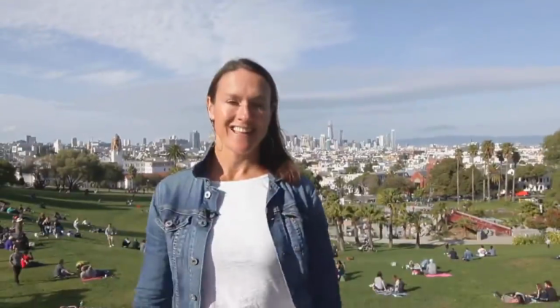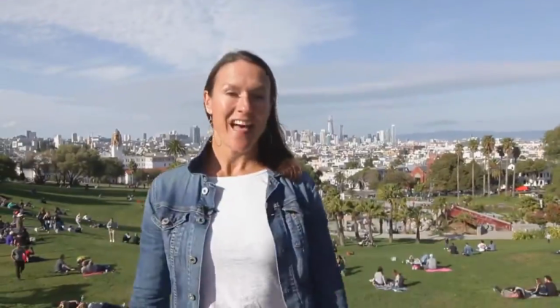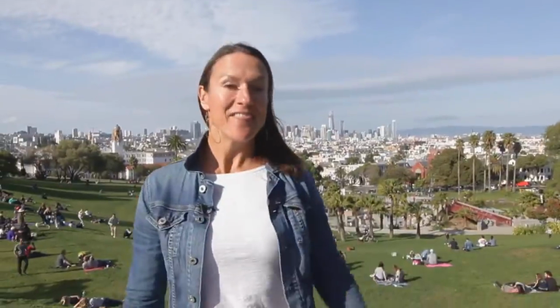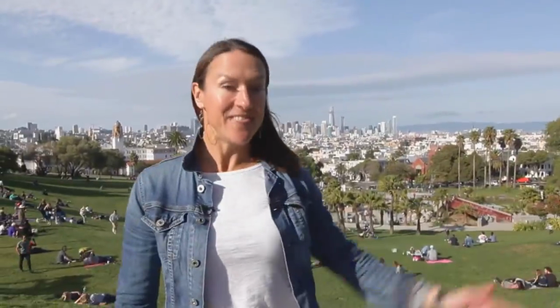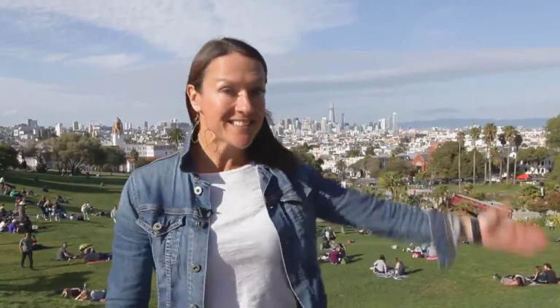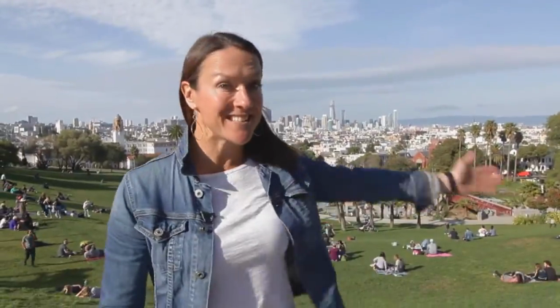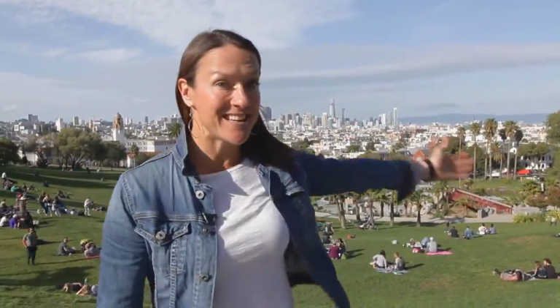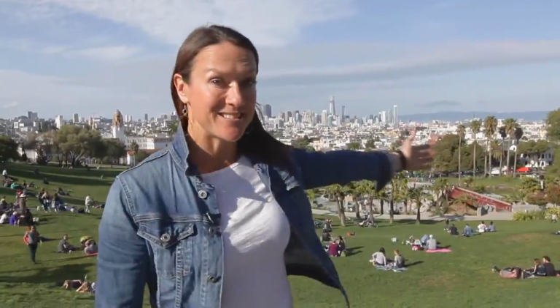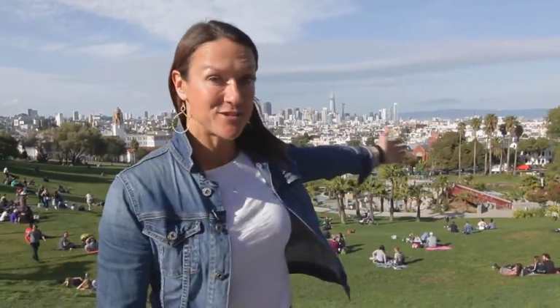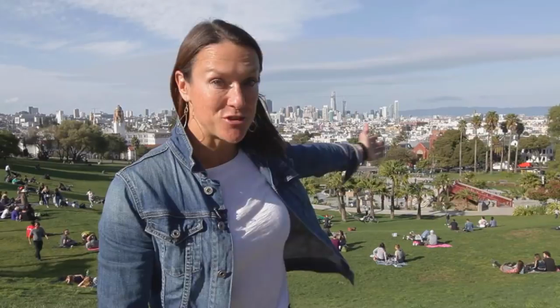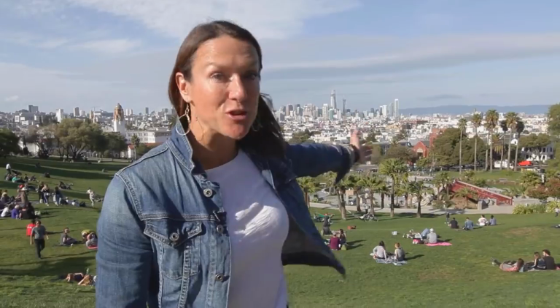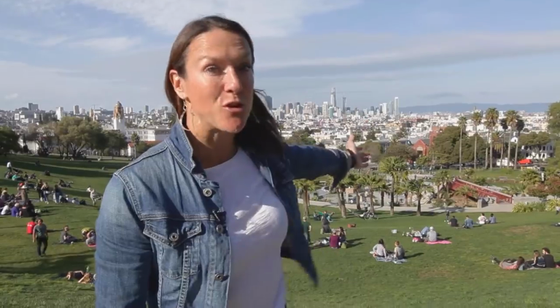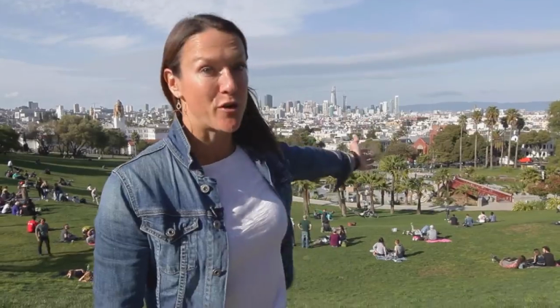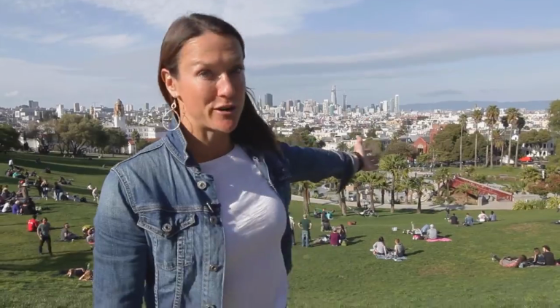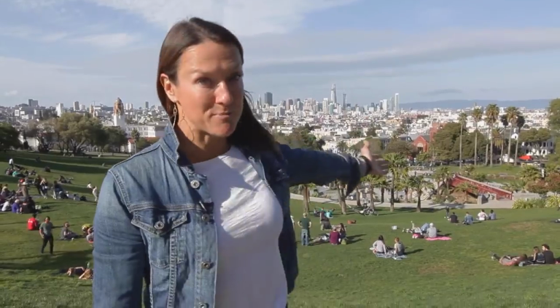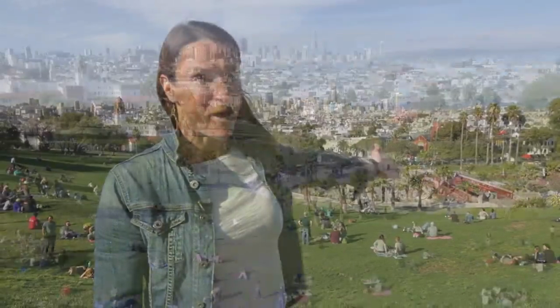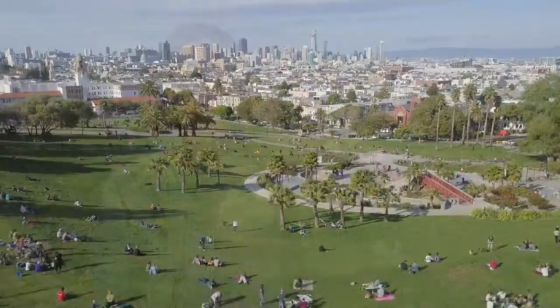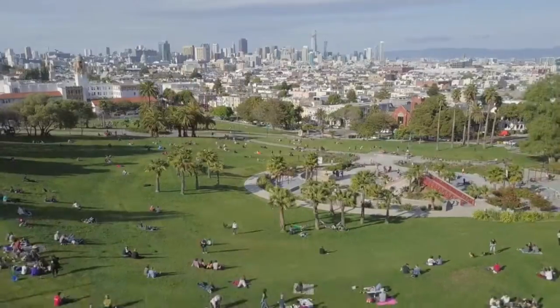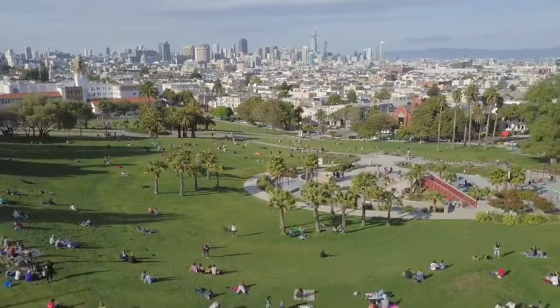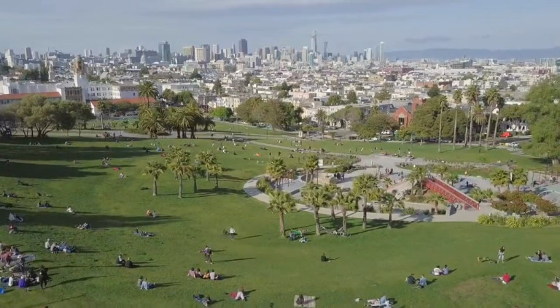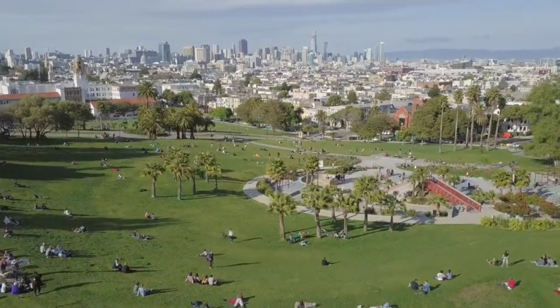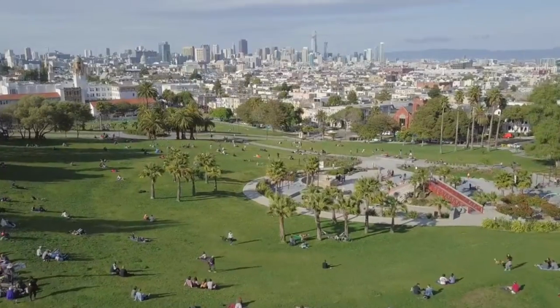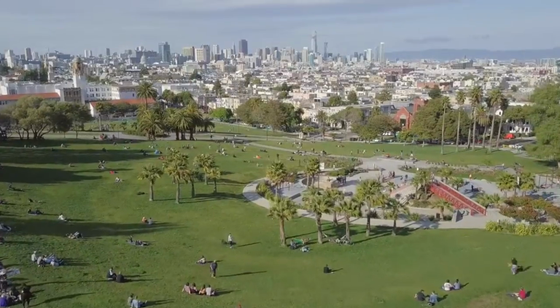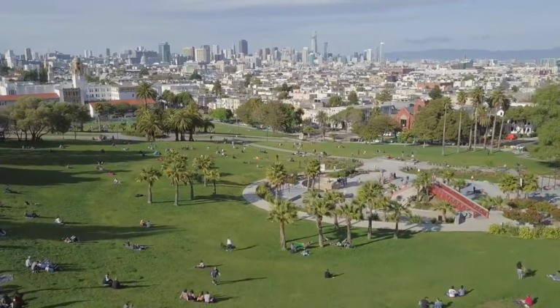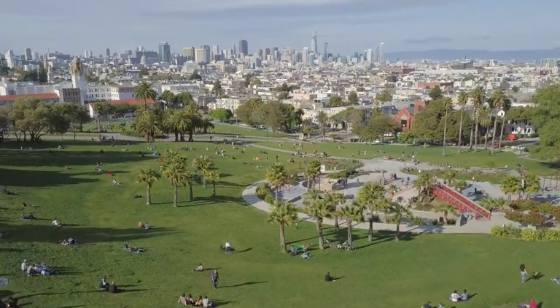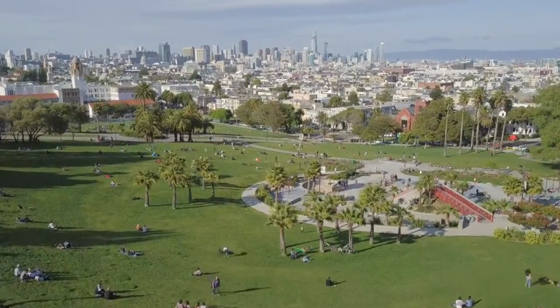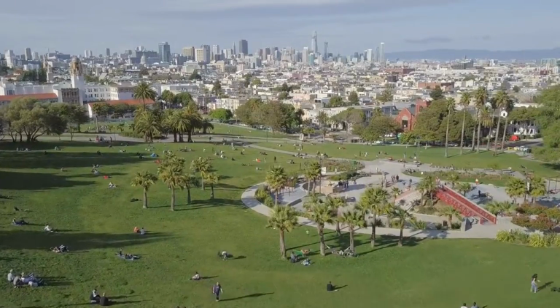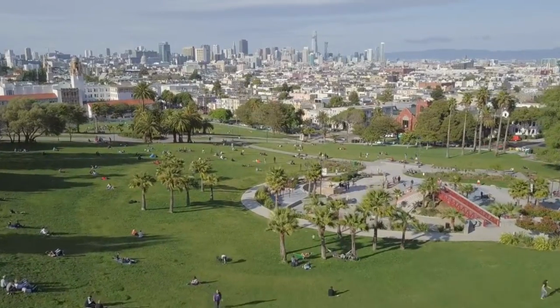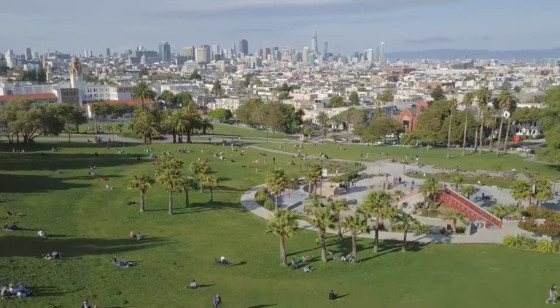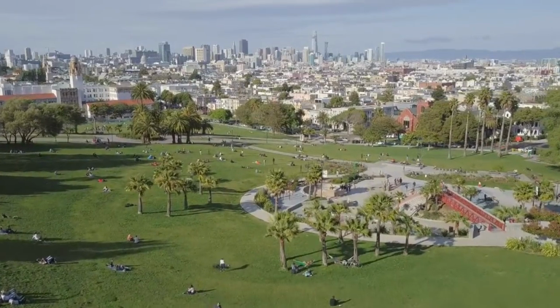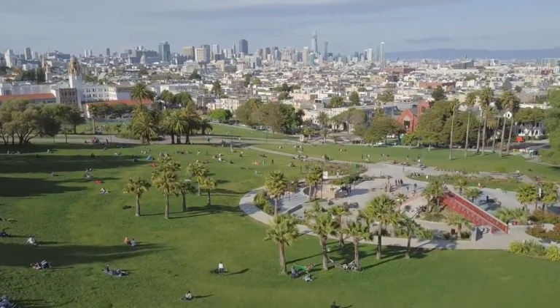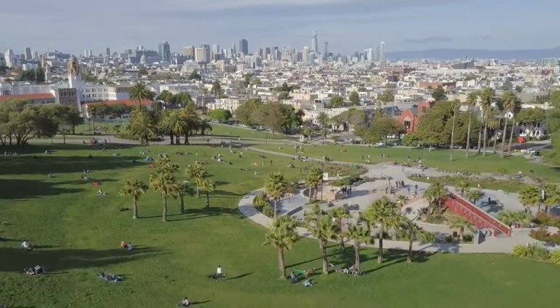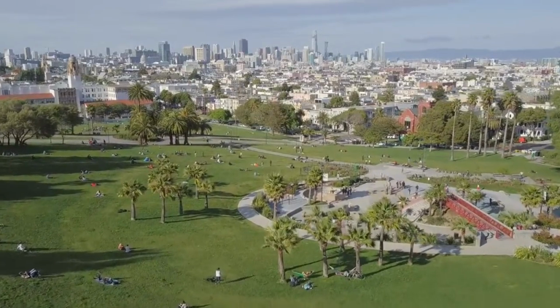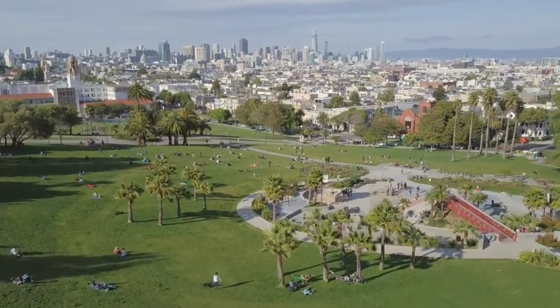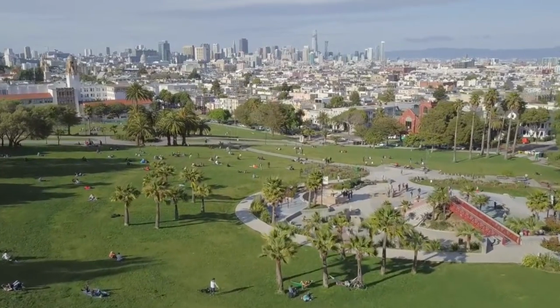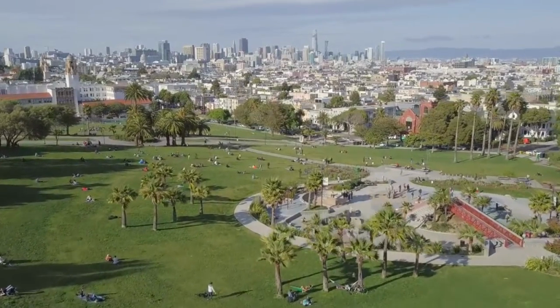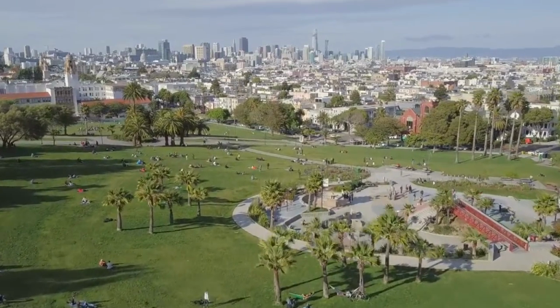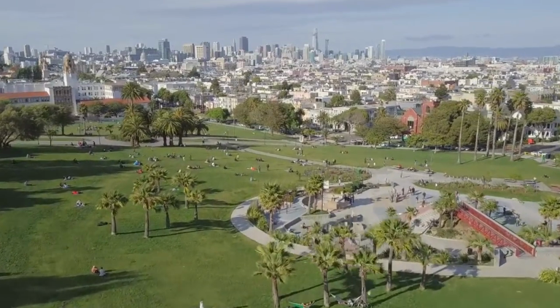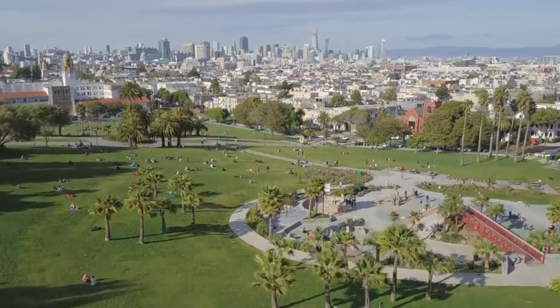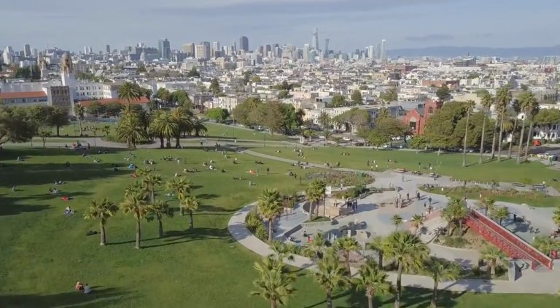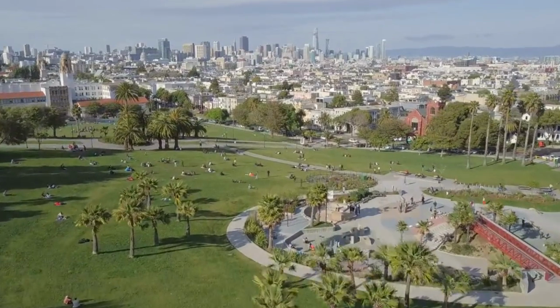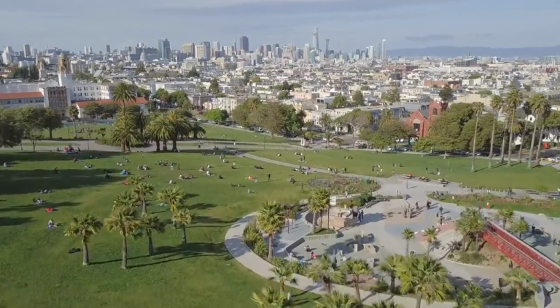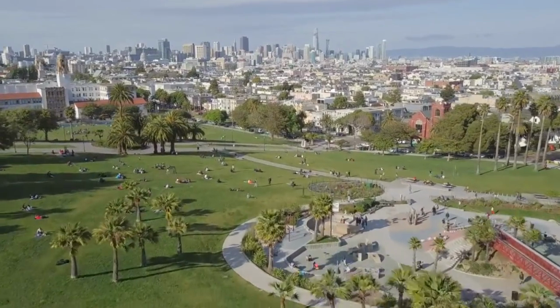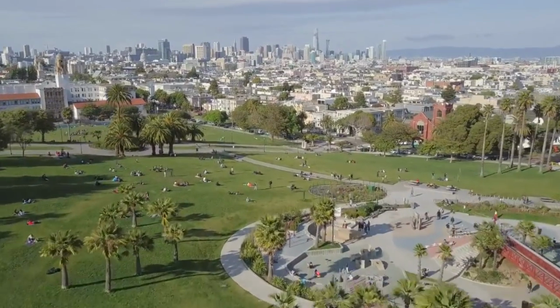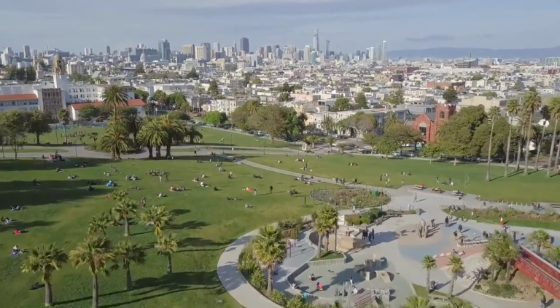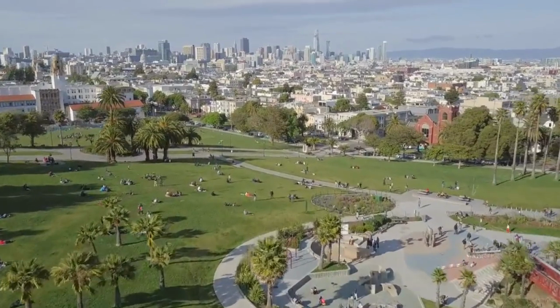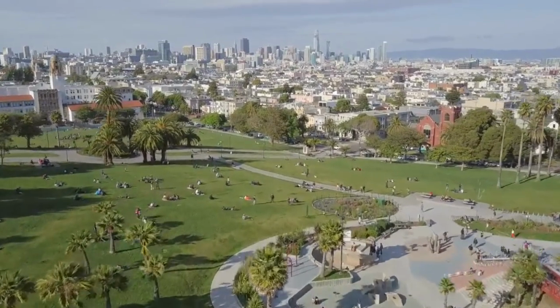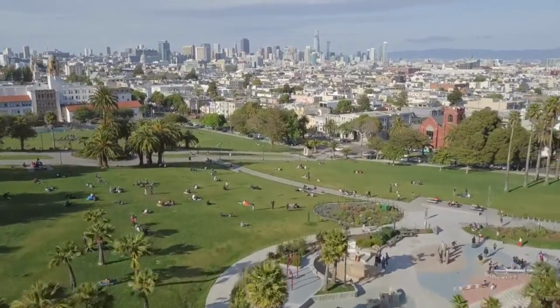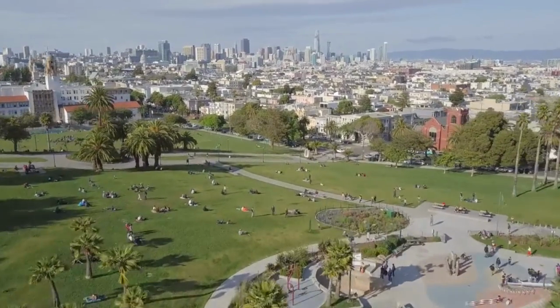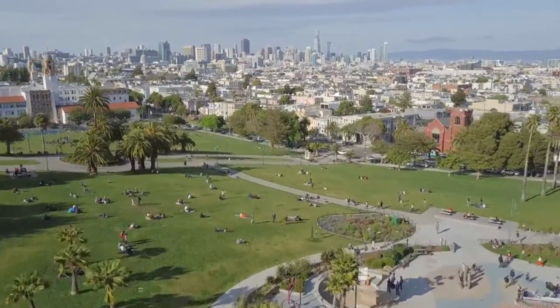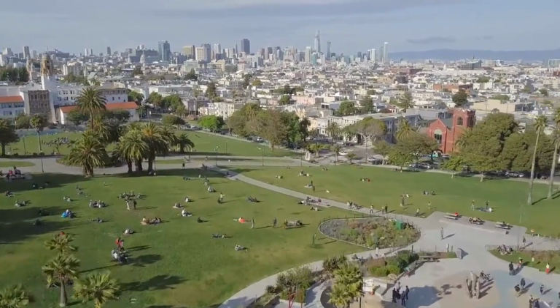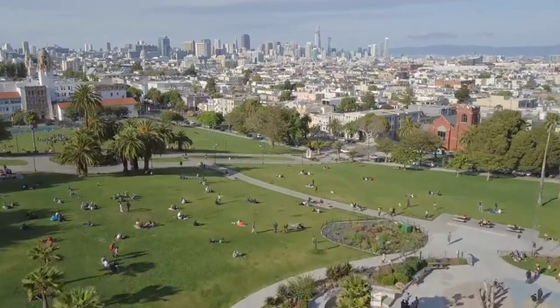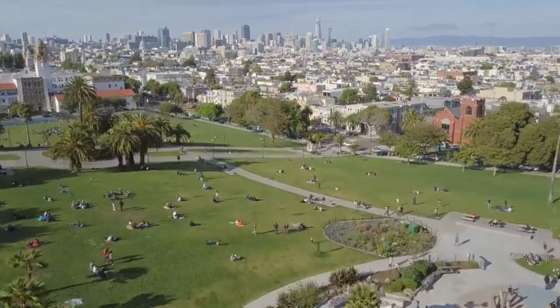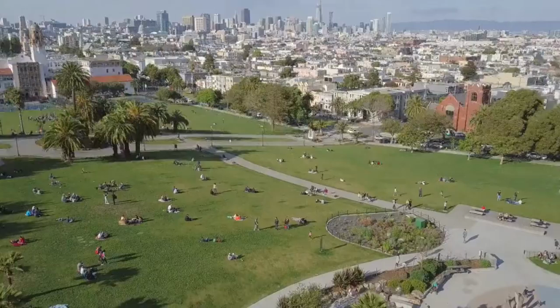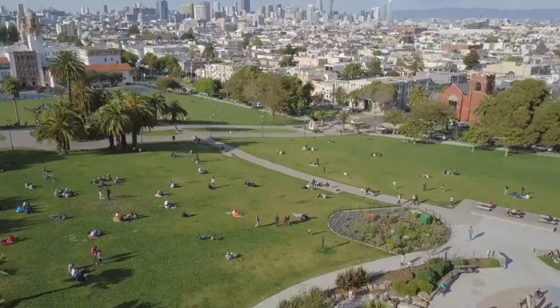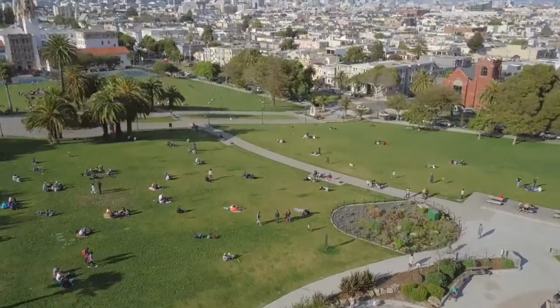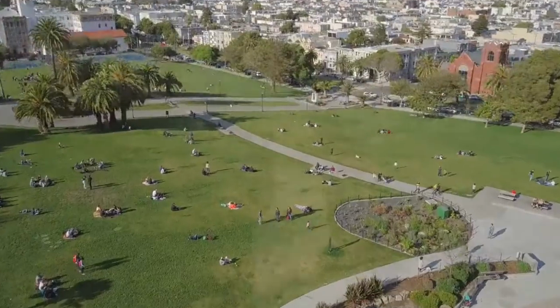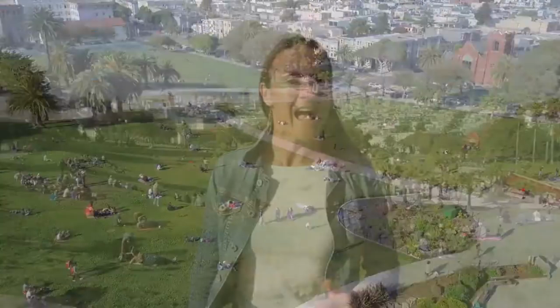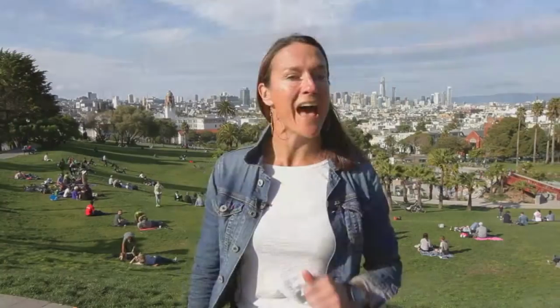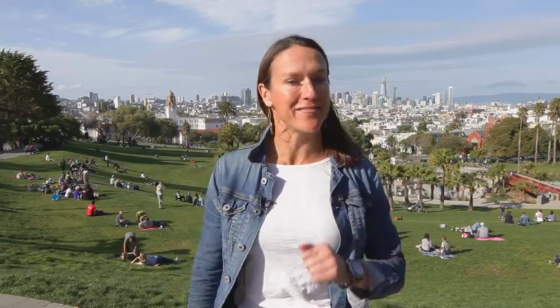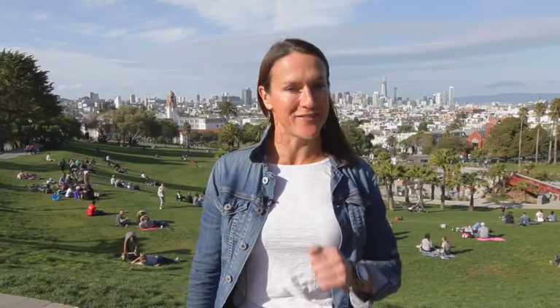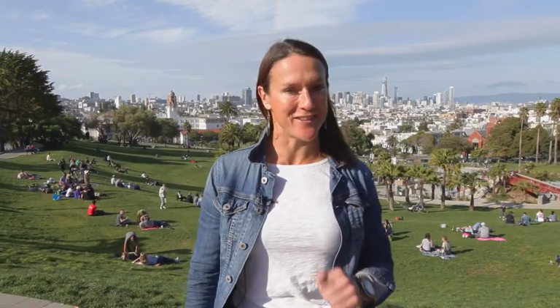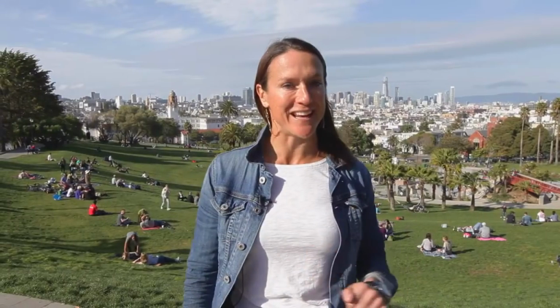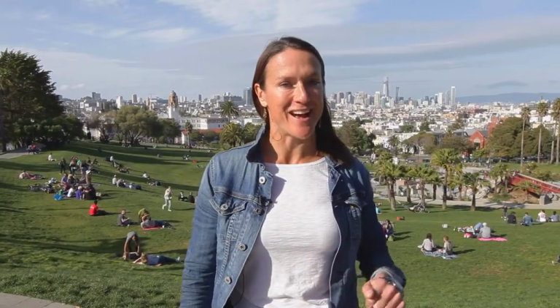This is Dolores Park, the Mission's playground, and only four blocks from your front door at the Vida.